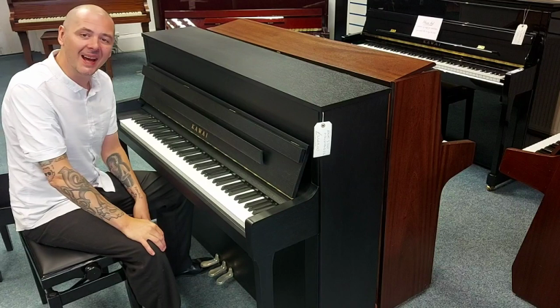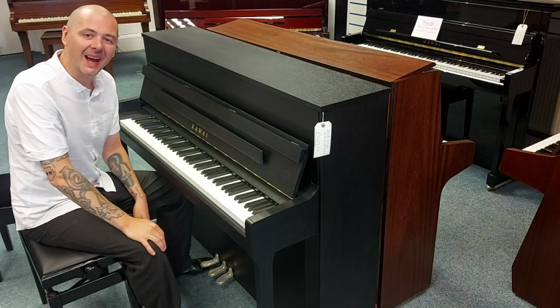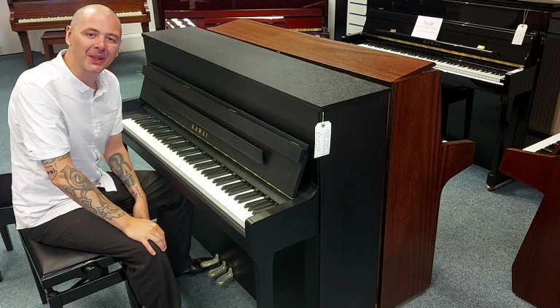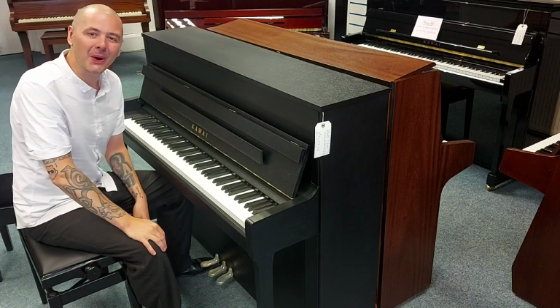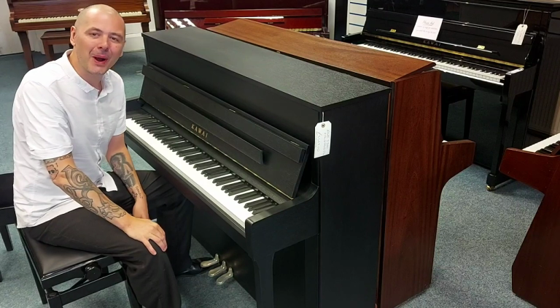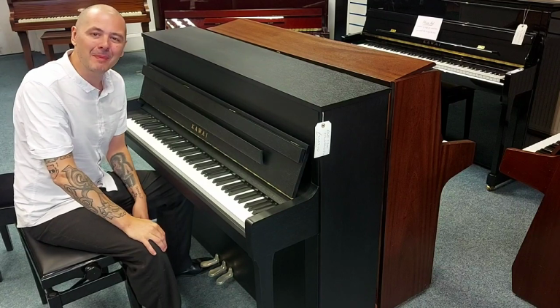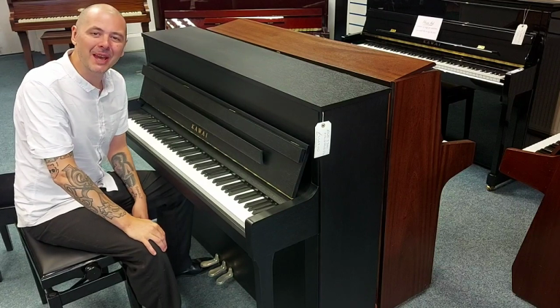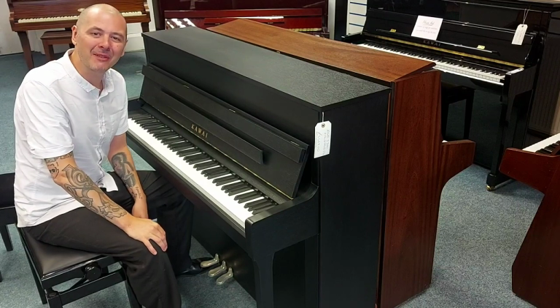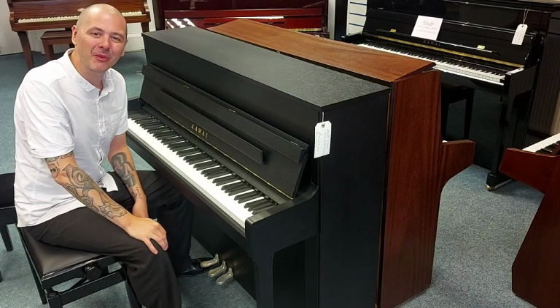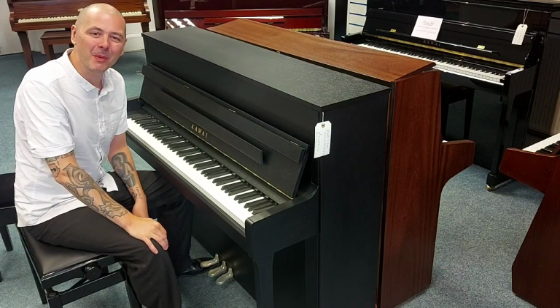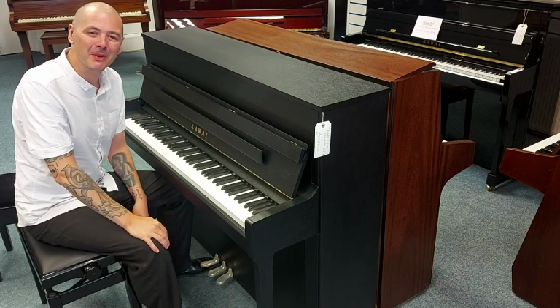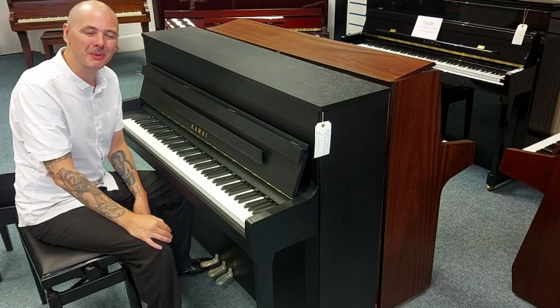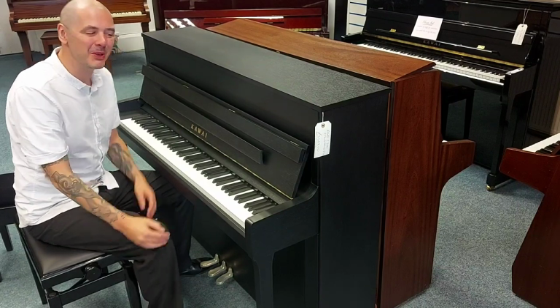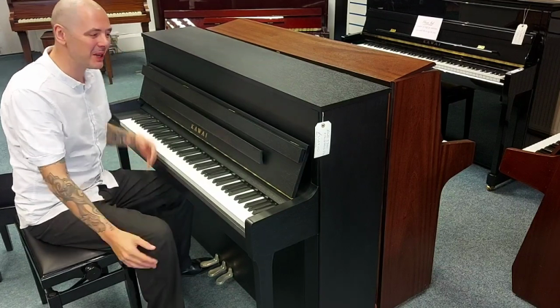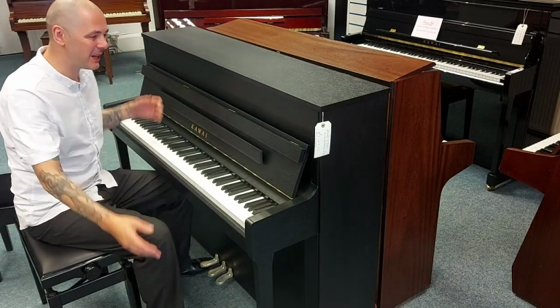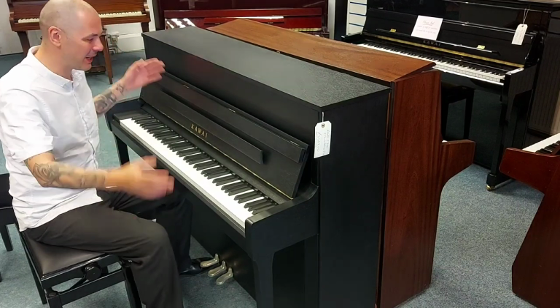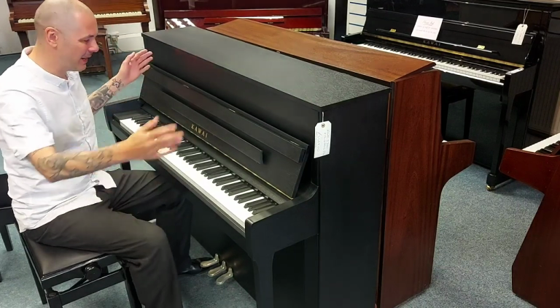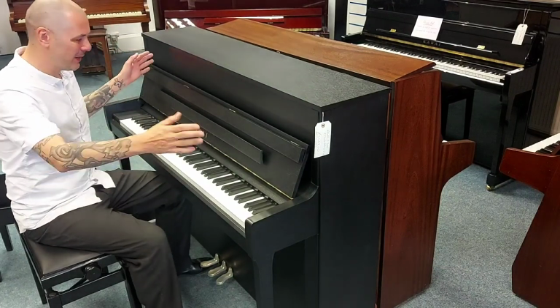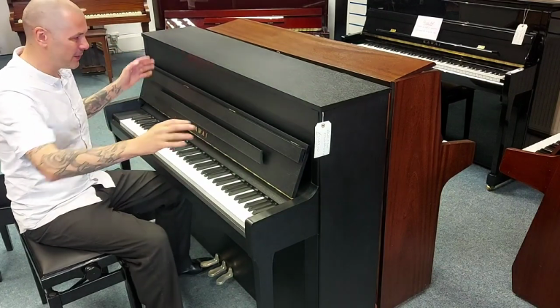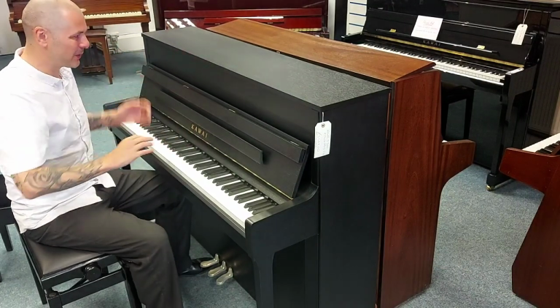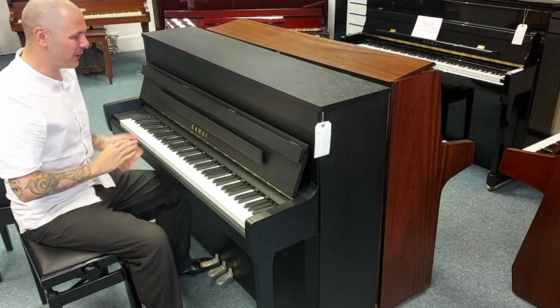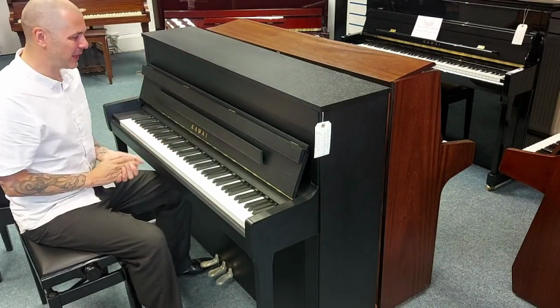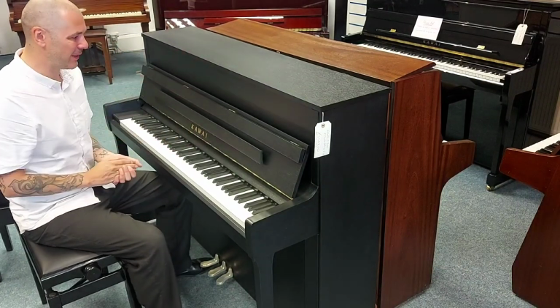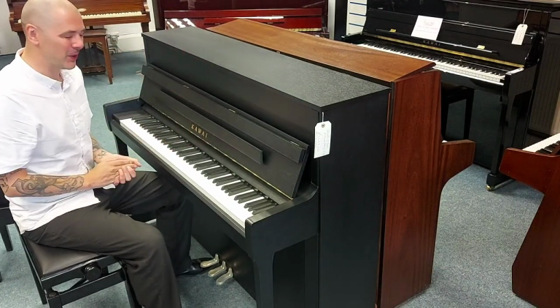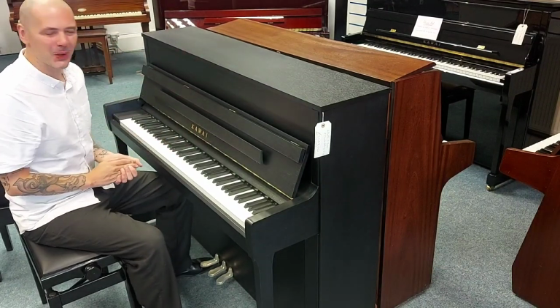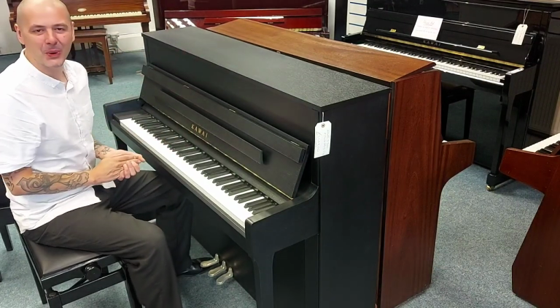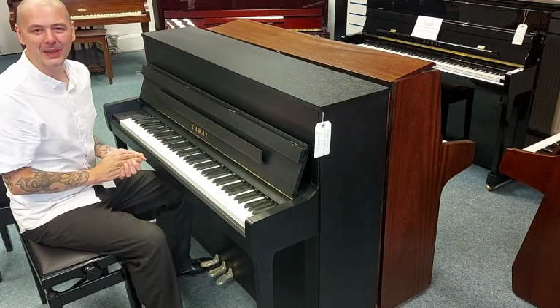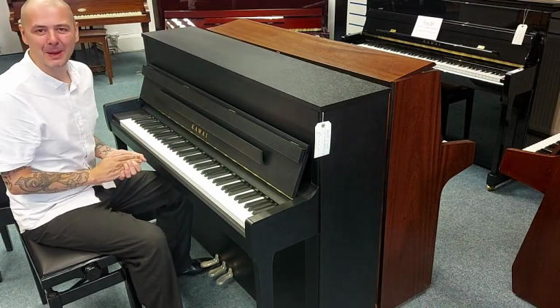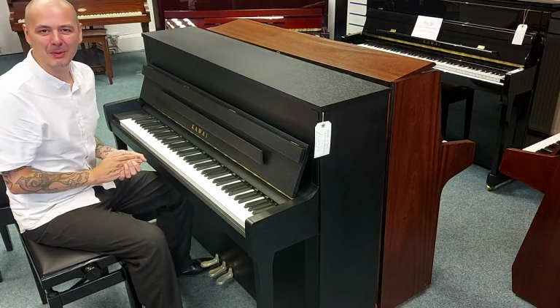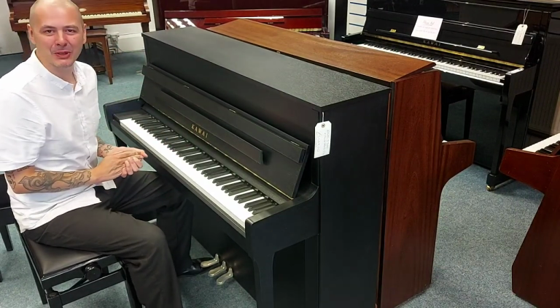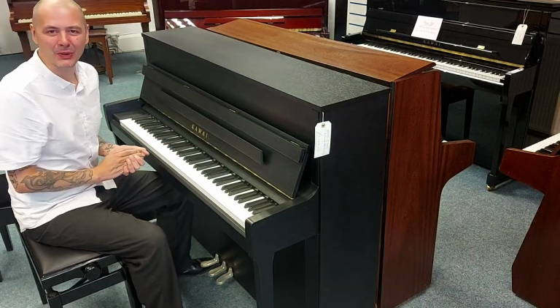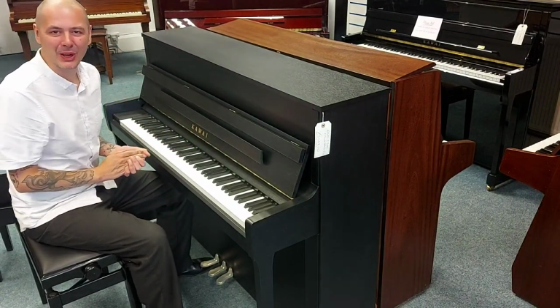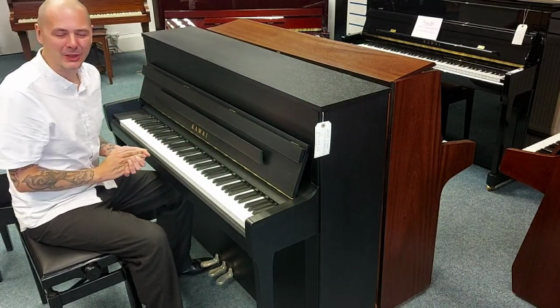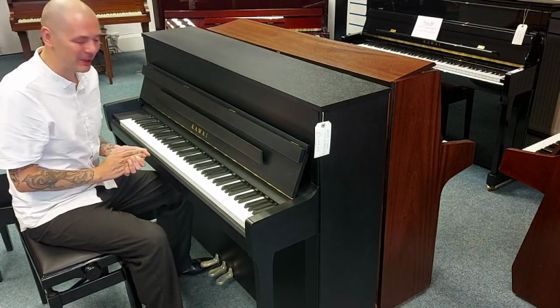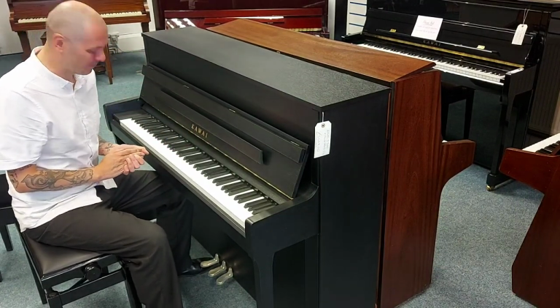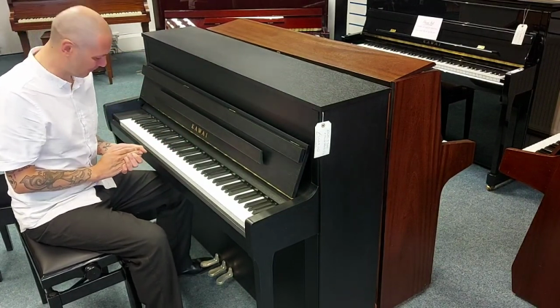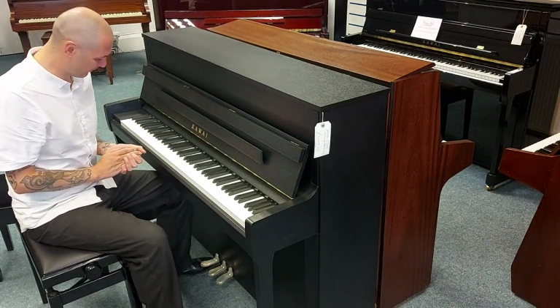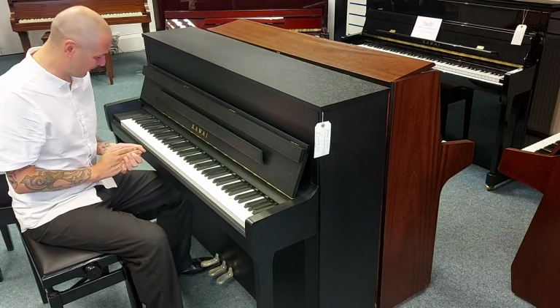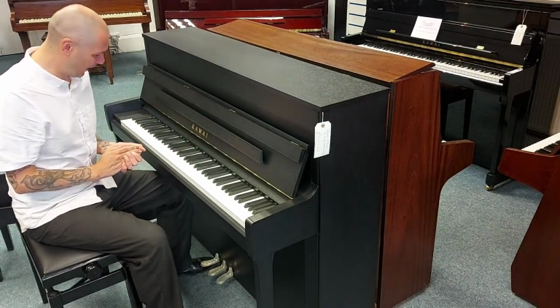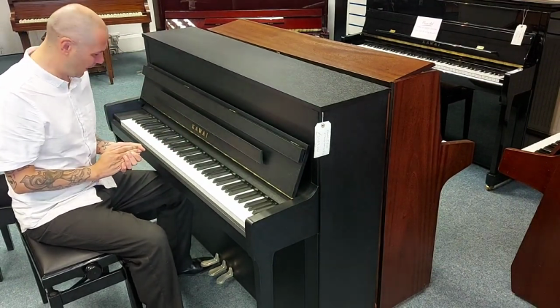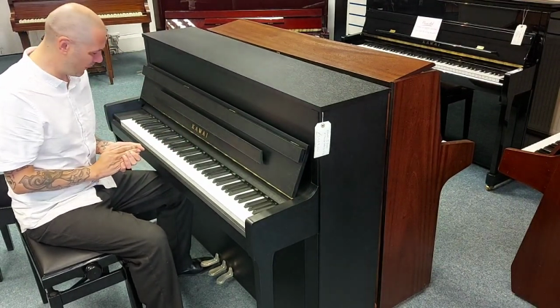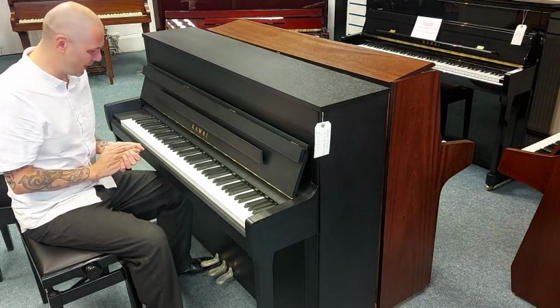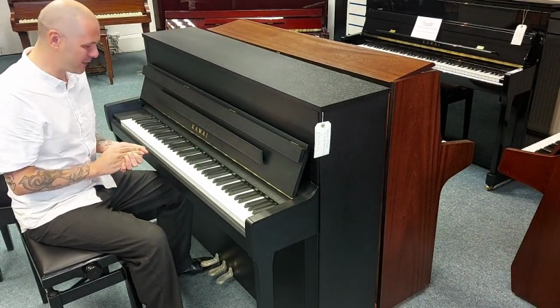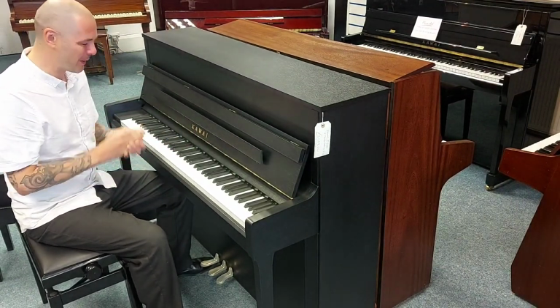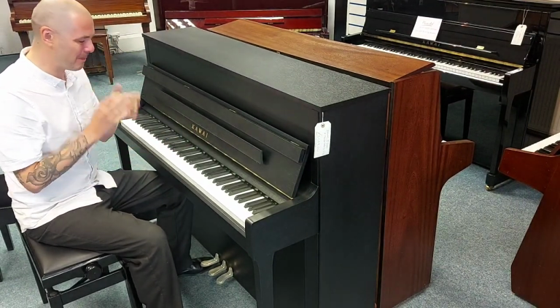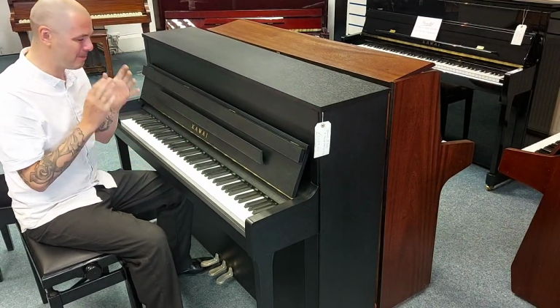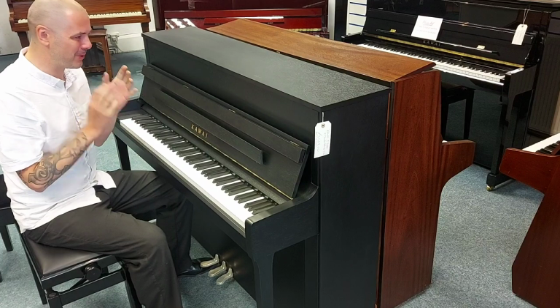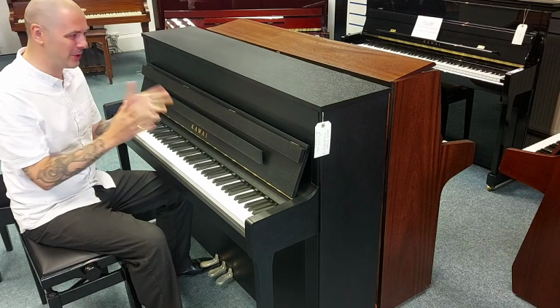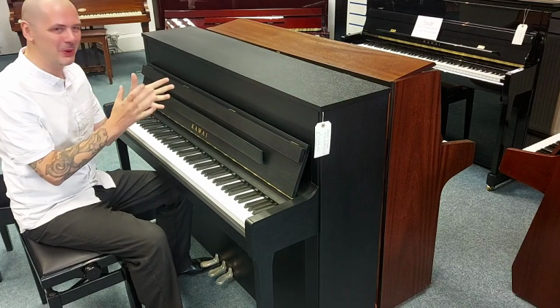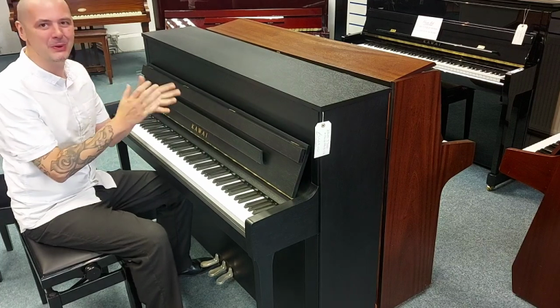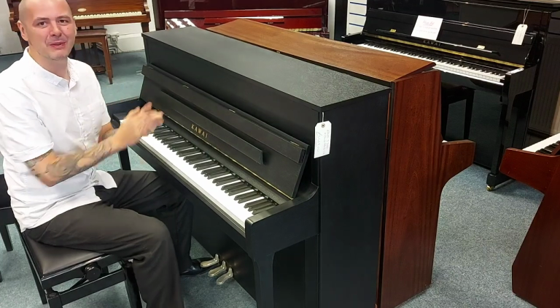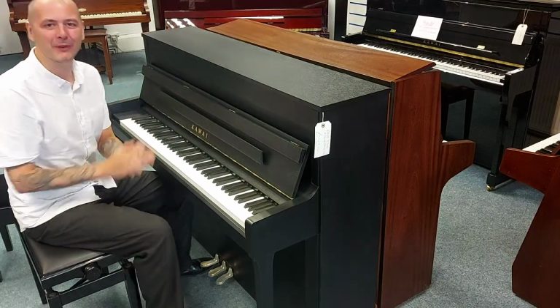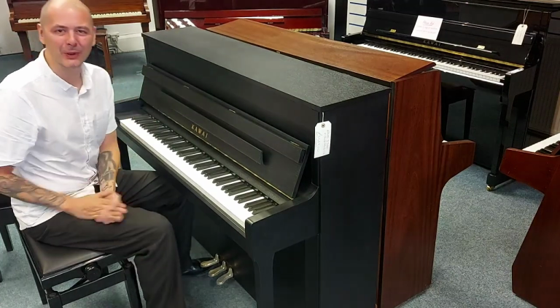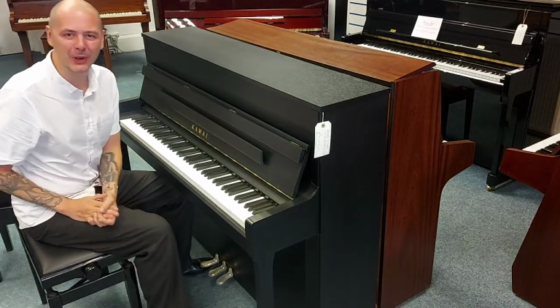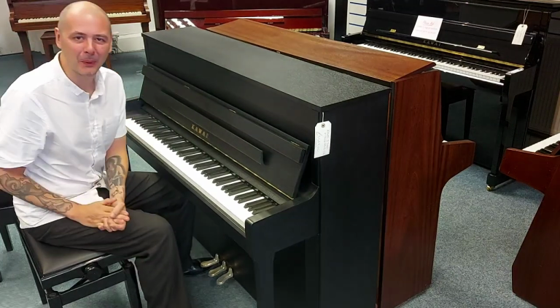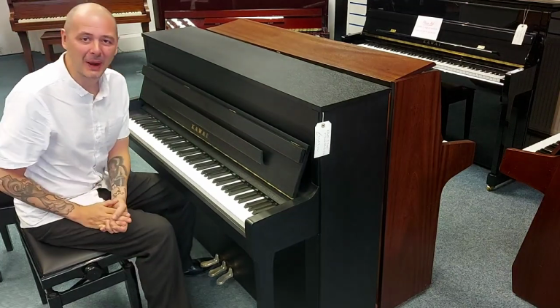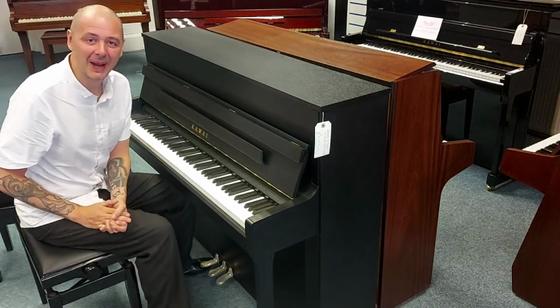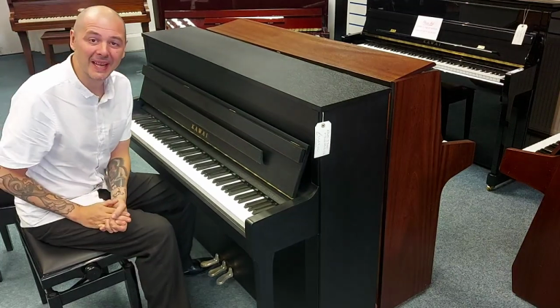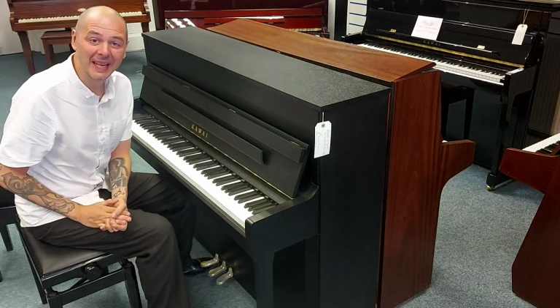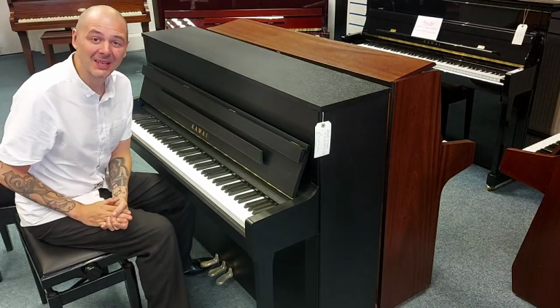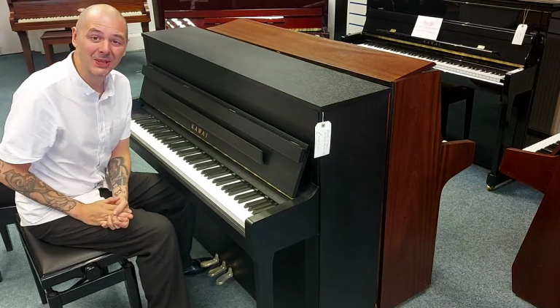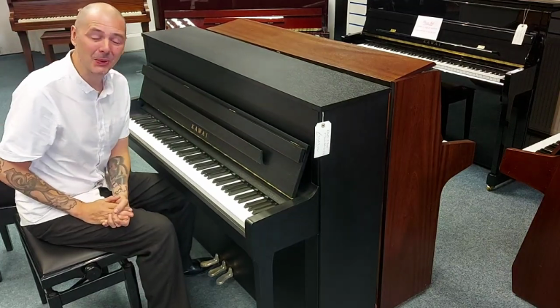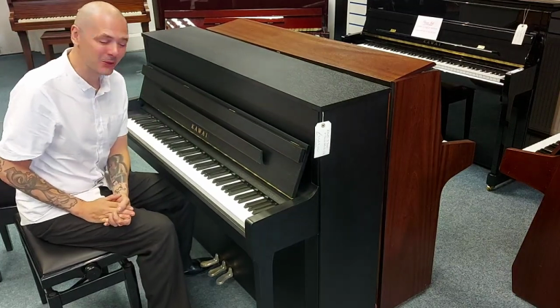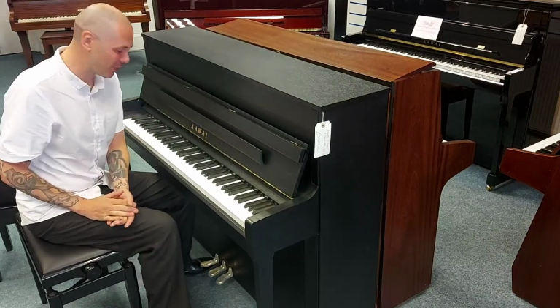Hello, I'm Kev at Rimmers Music, going to give you a quick demonstration on this beautiful Kawai E200.